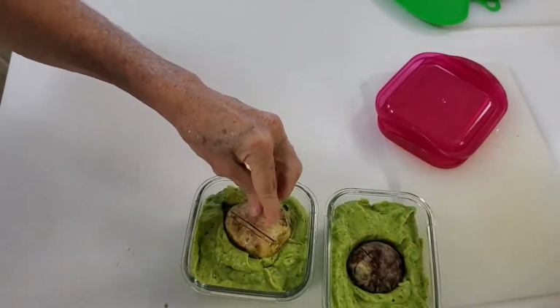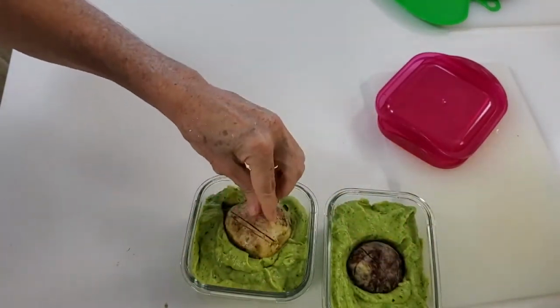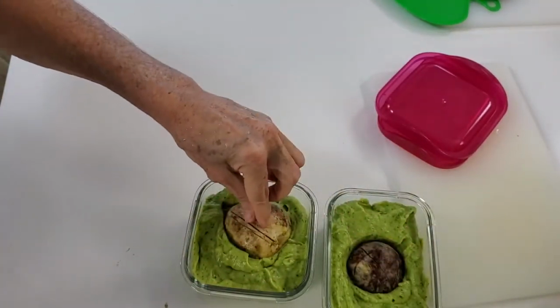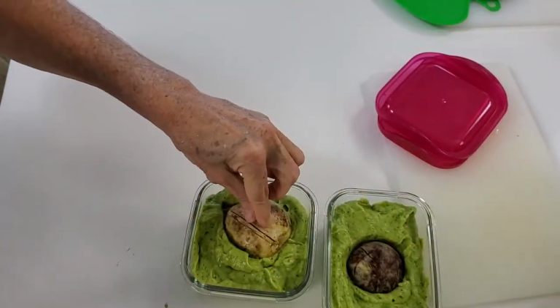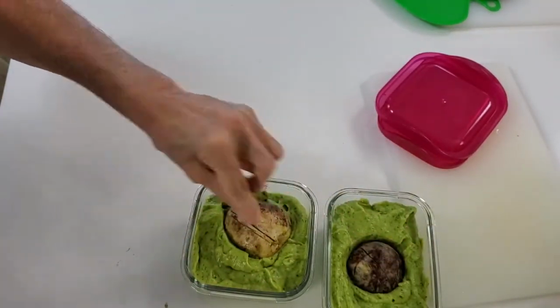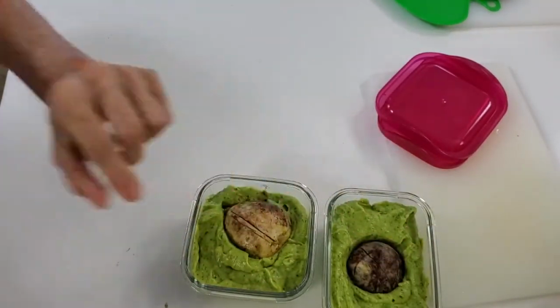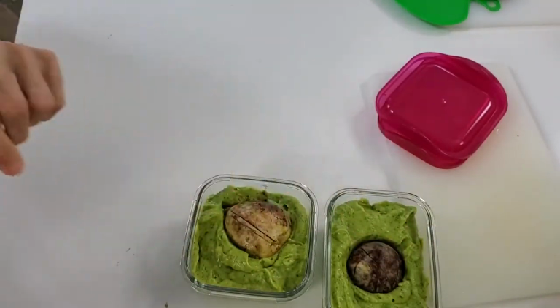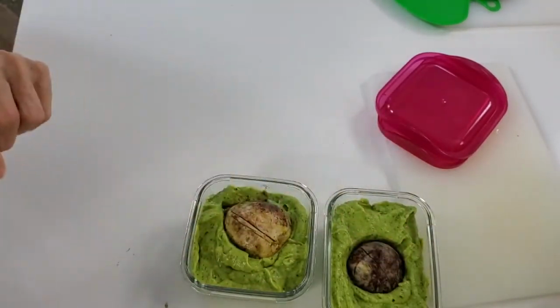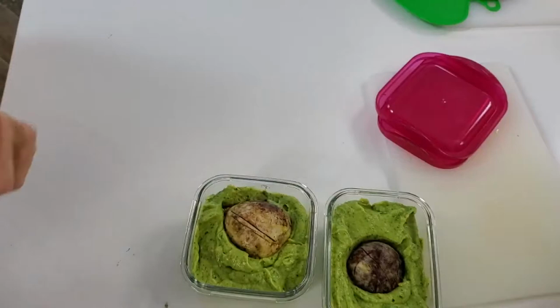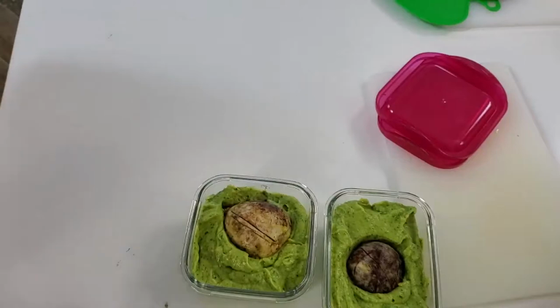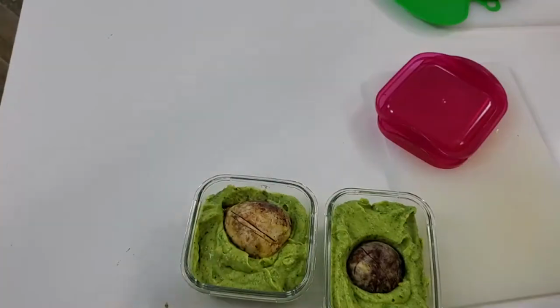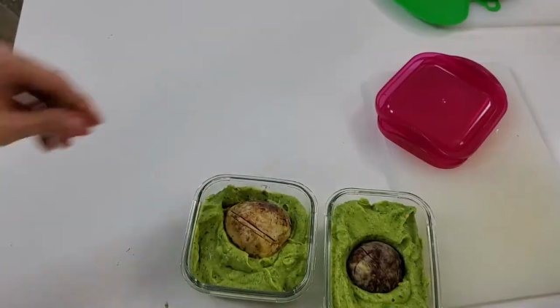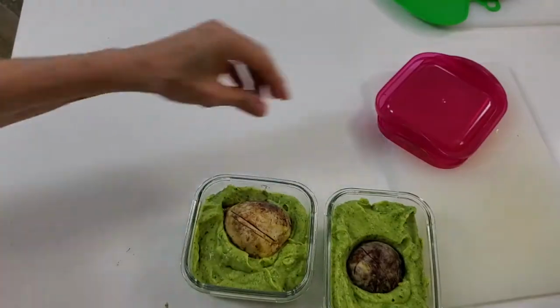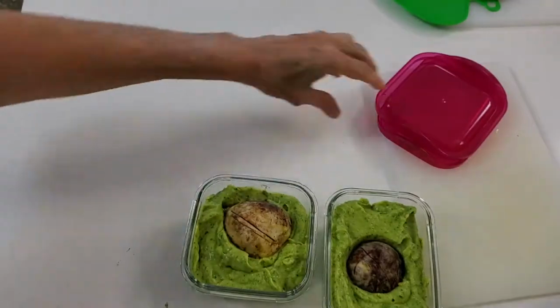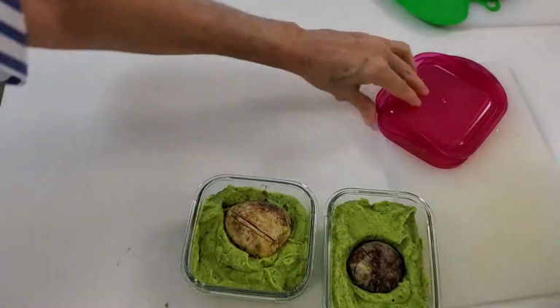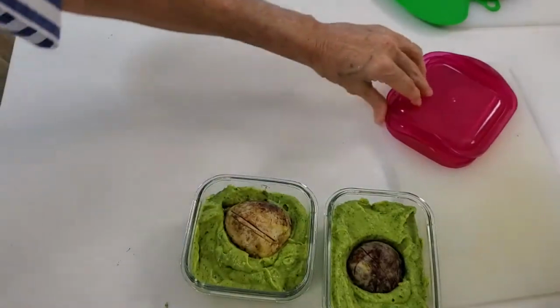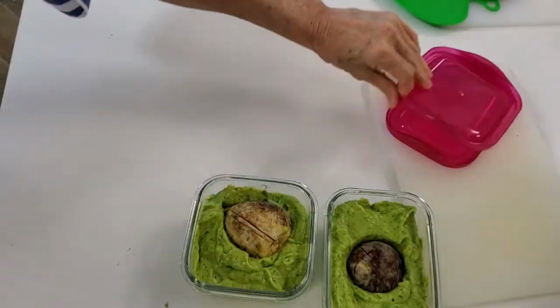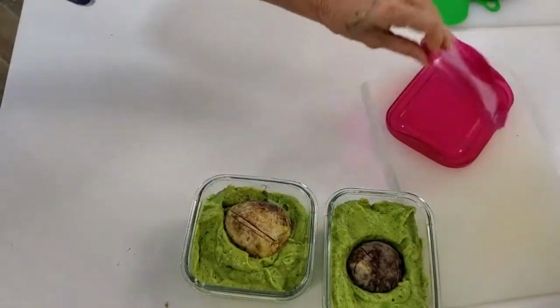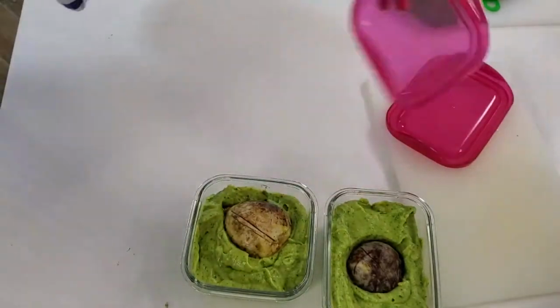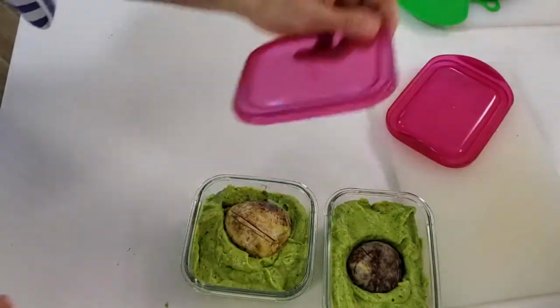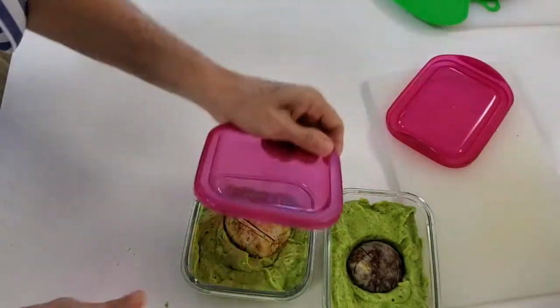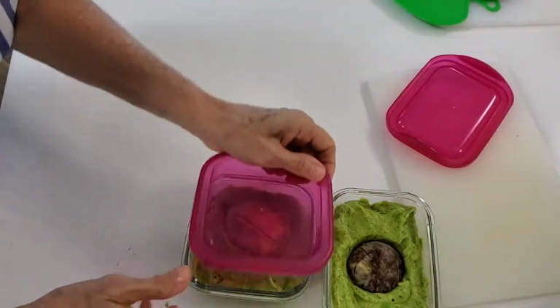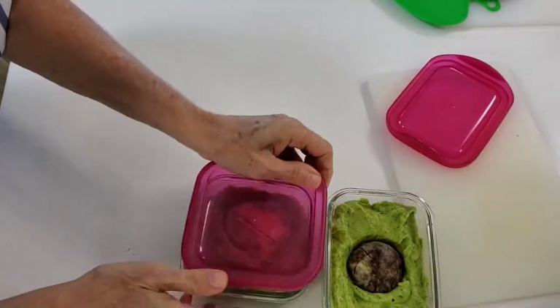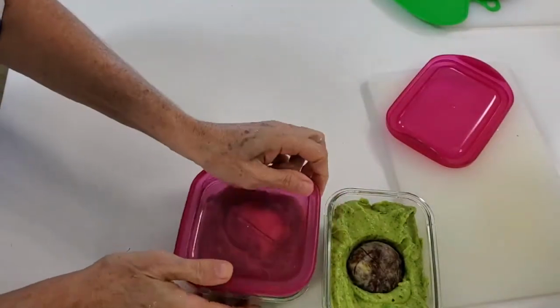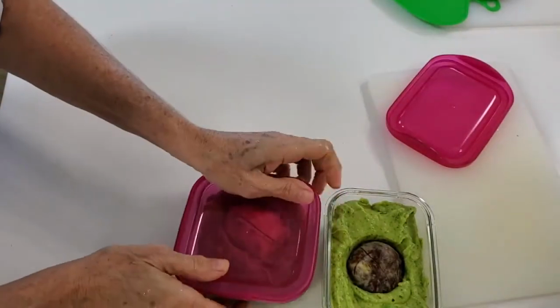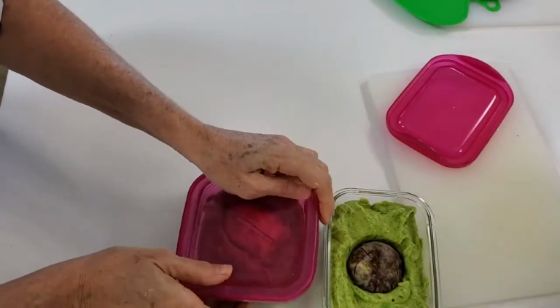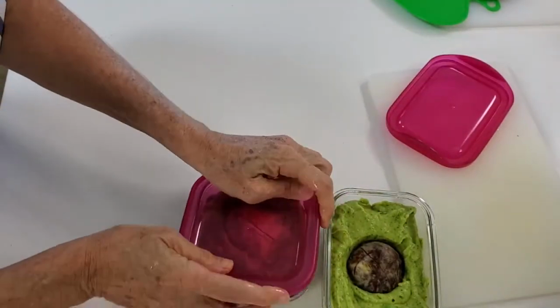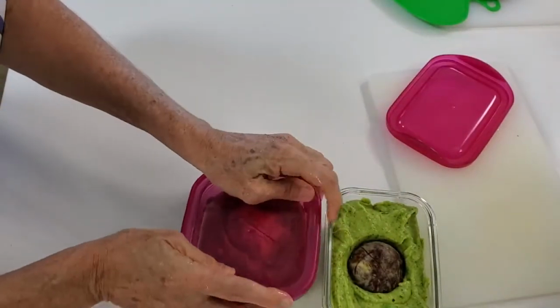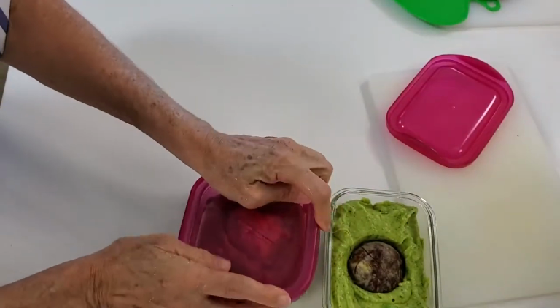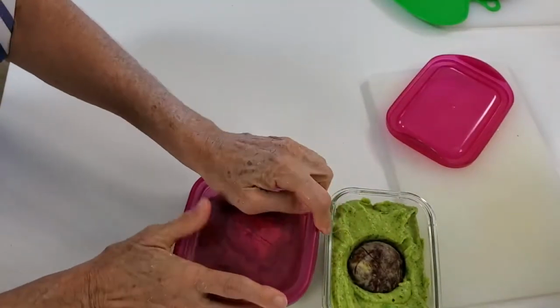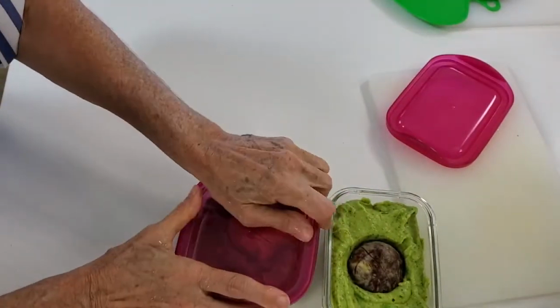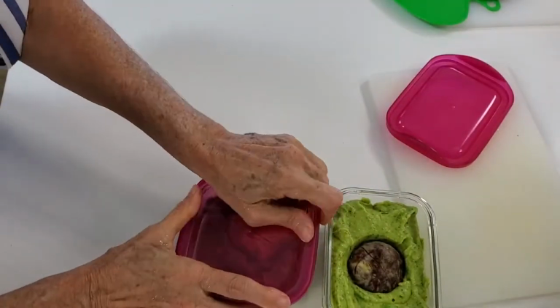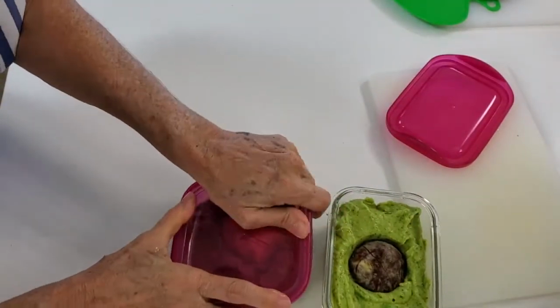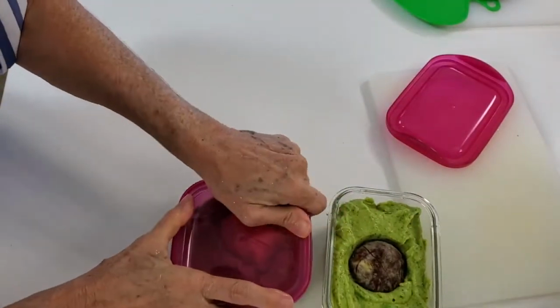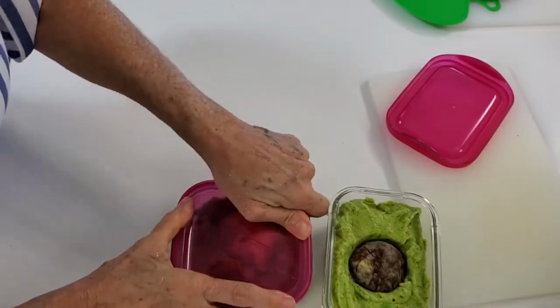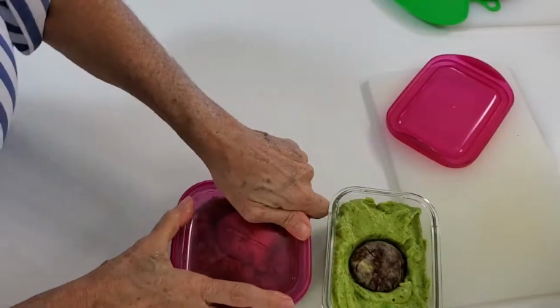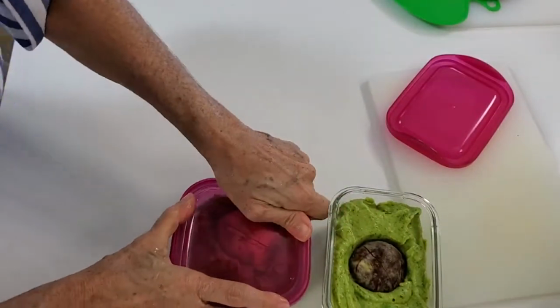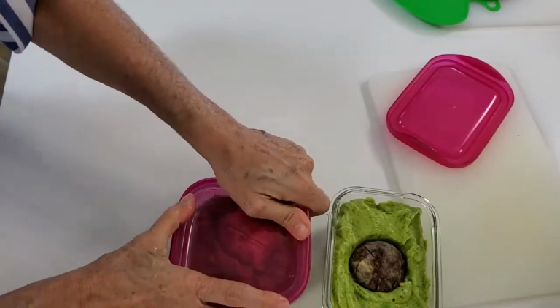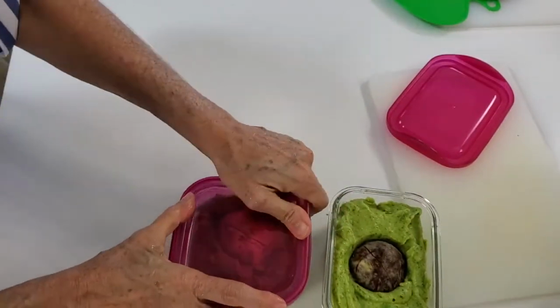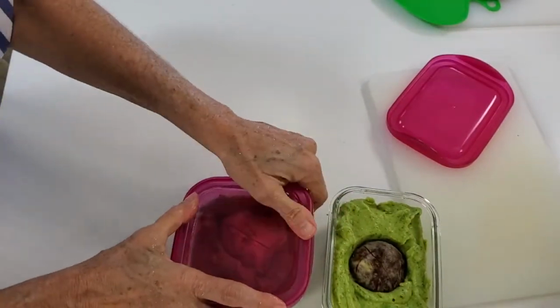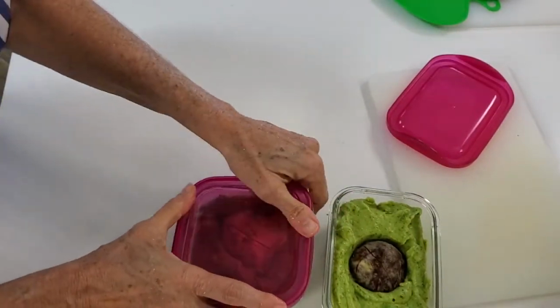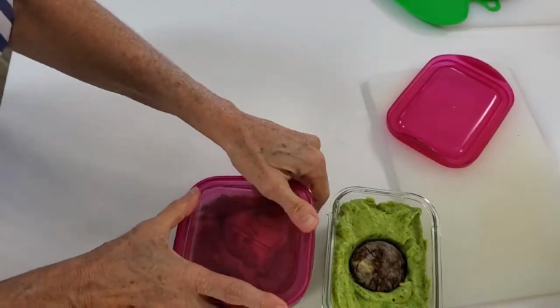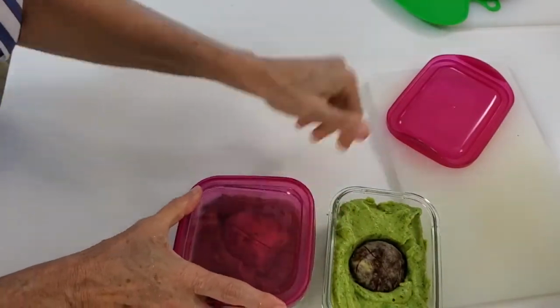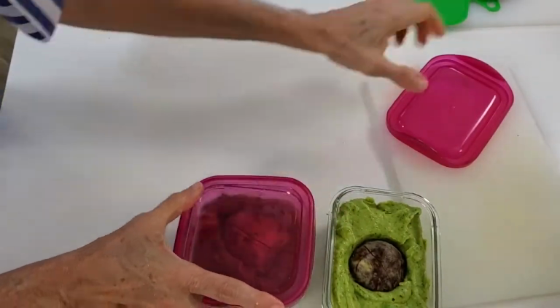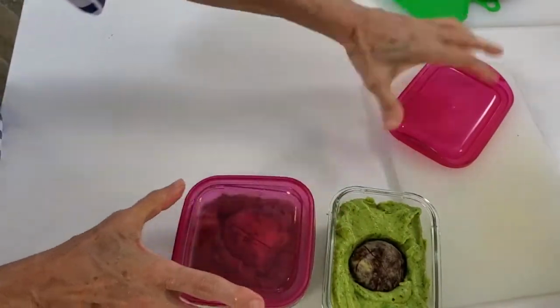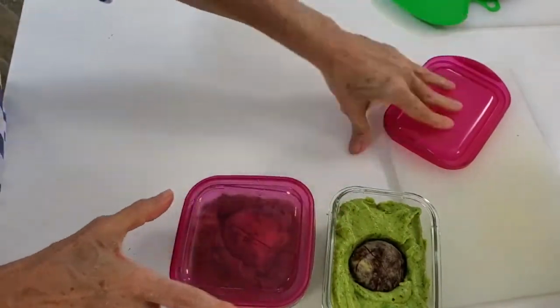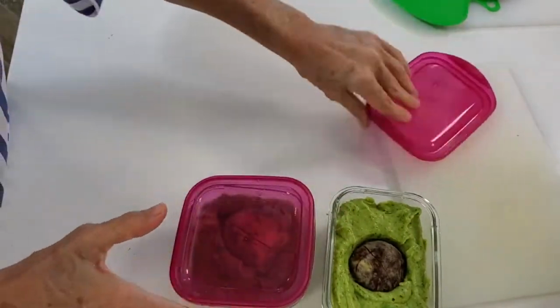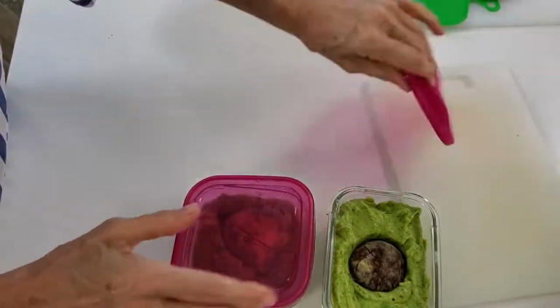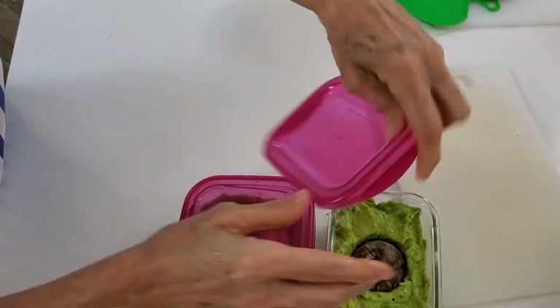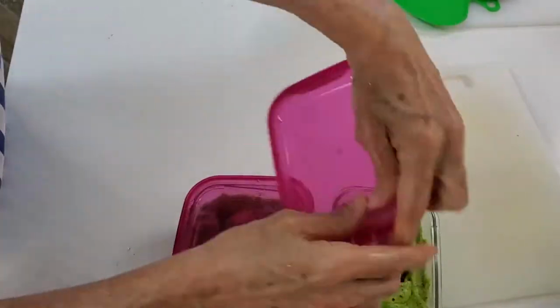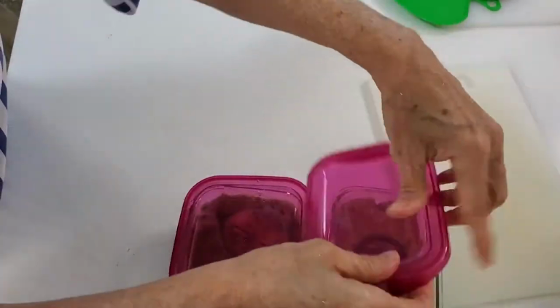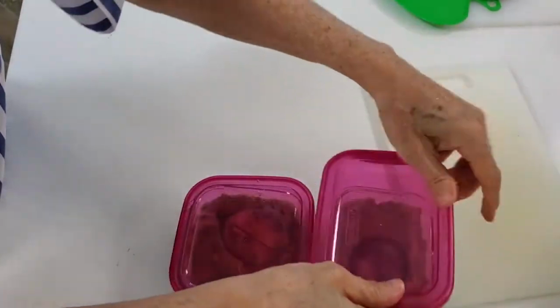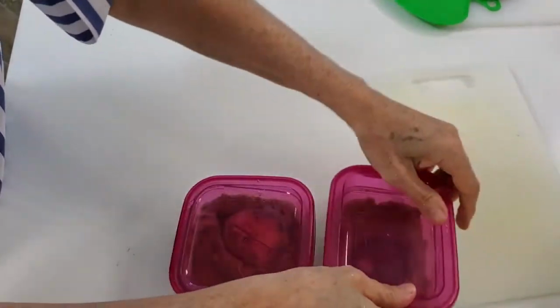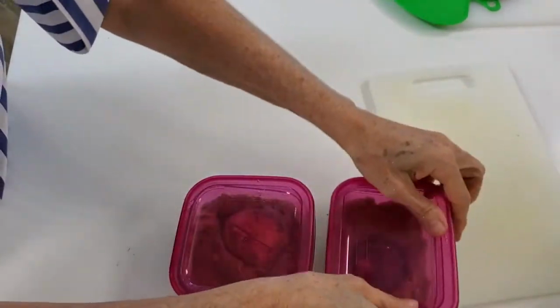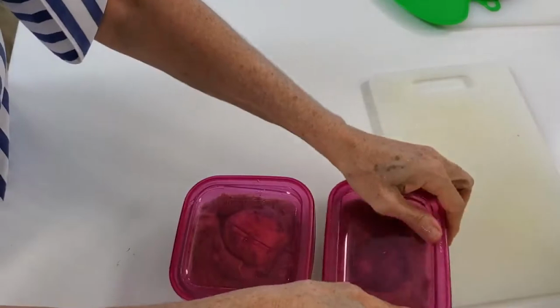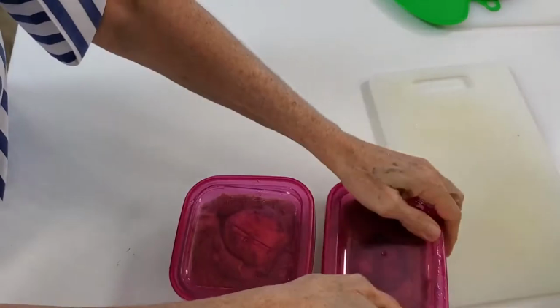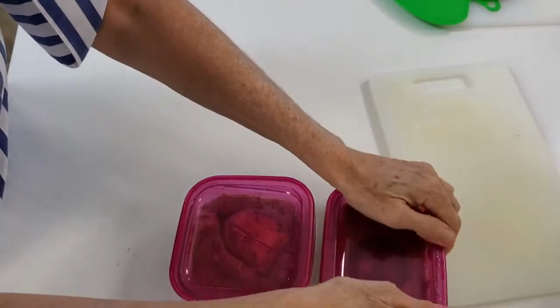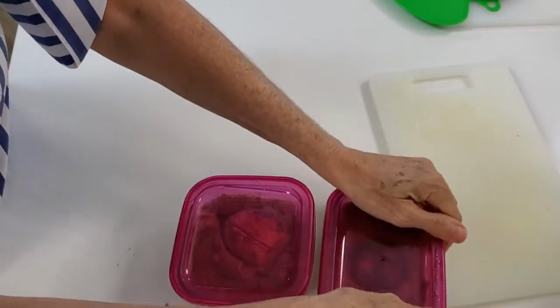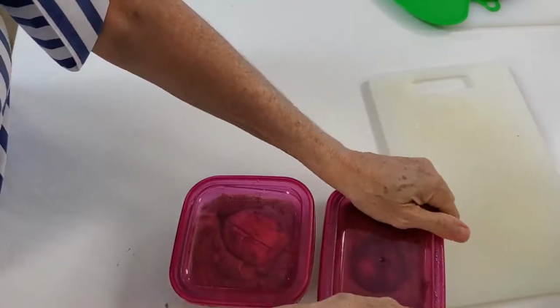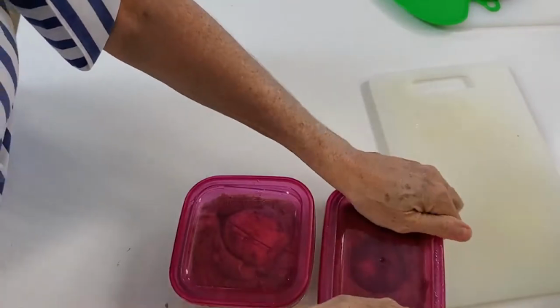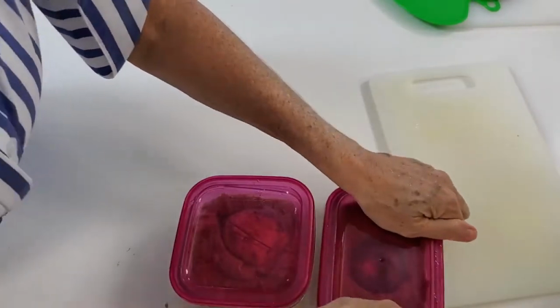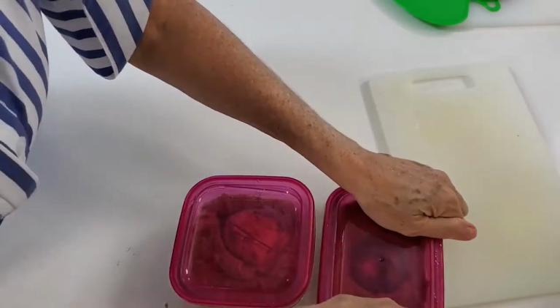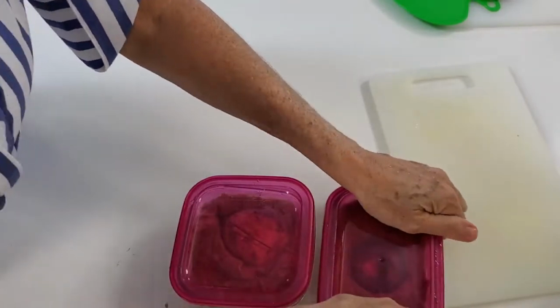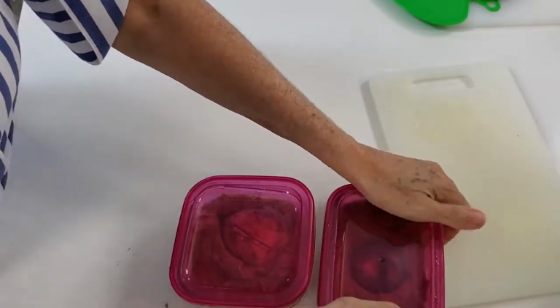Remember, with Chef Pachi, delicious diets are sustainable diets. Enjoy your creamy guacamole!